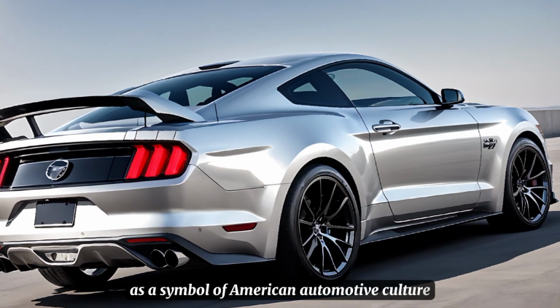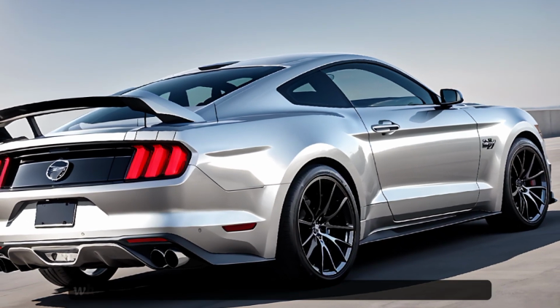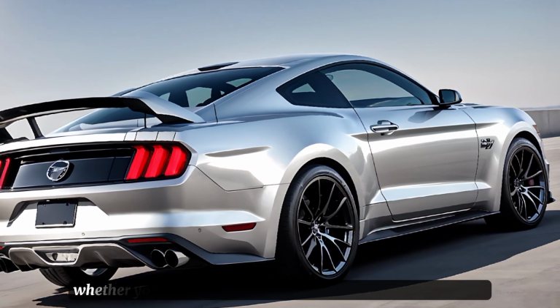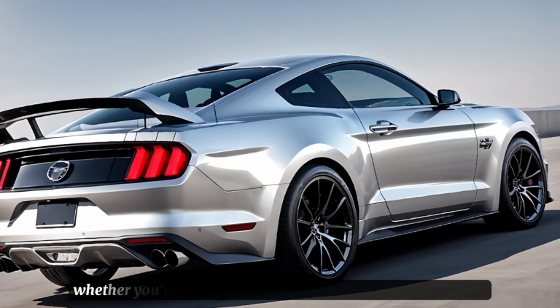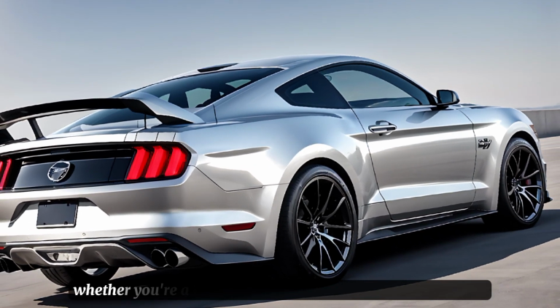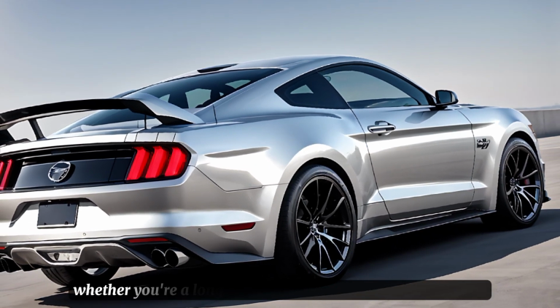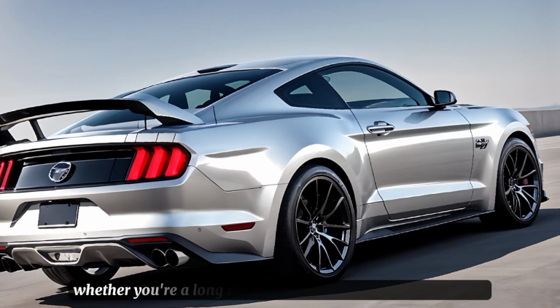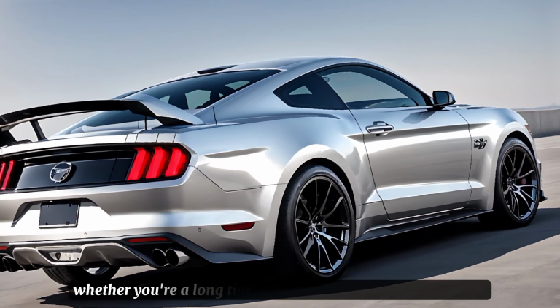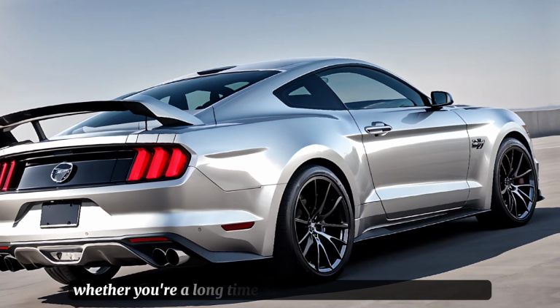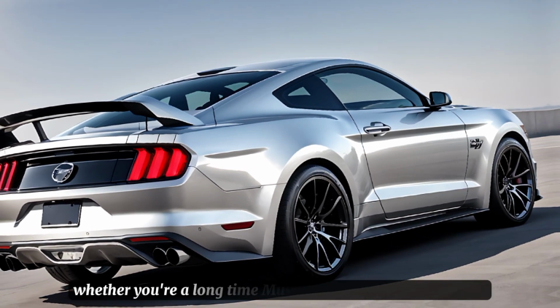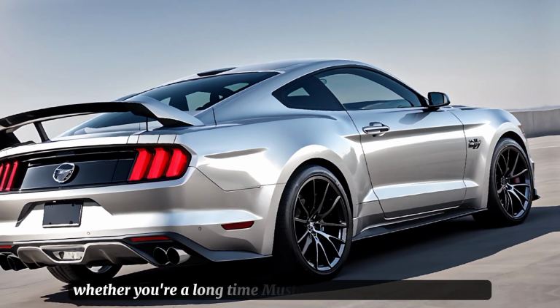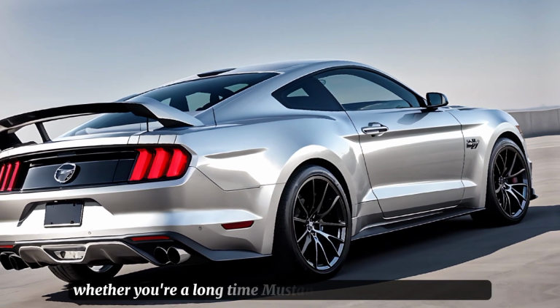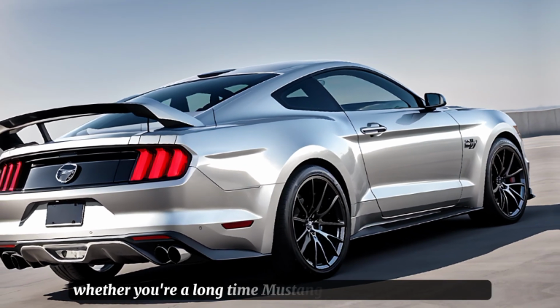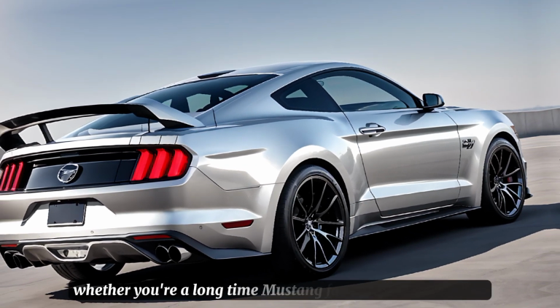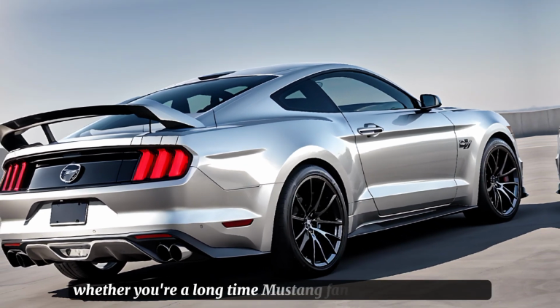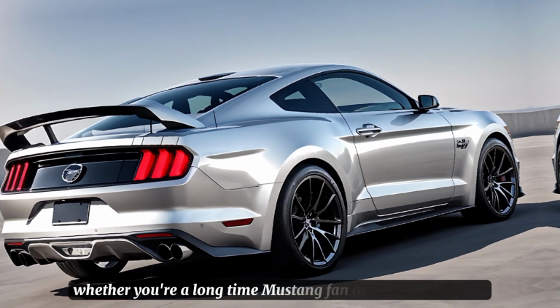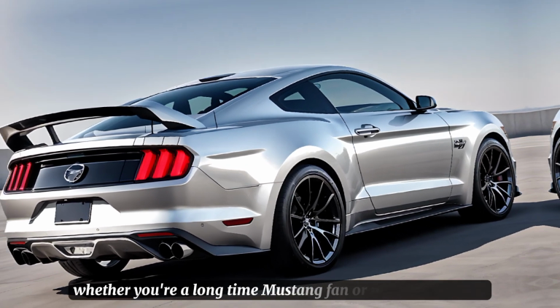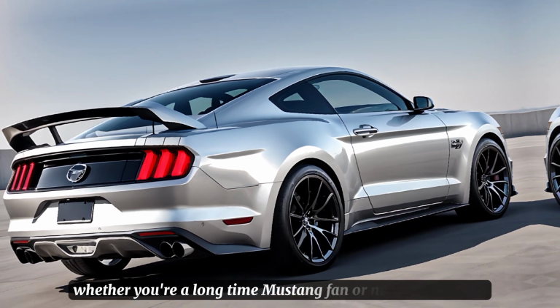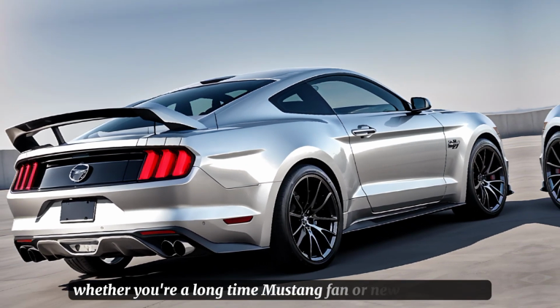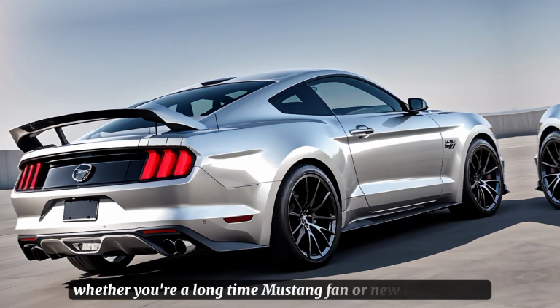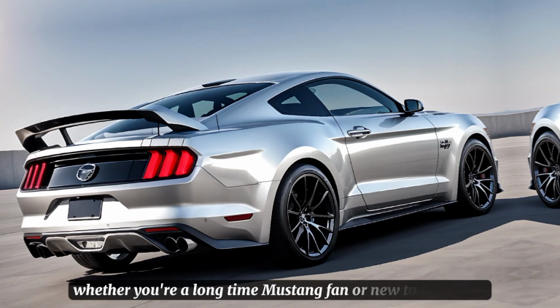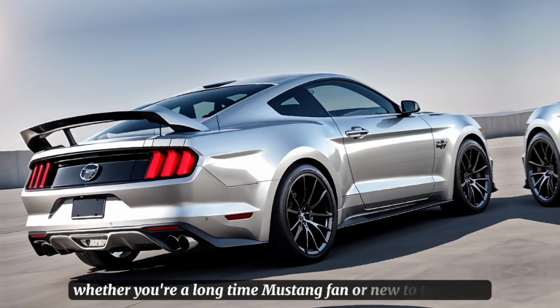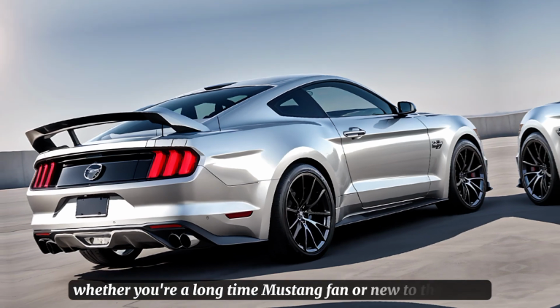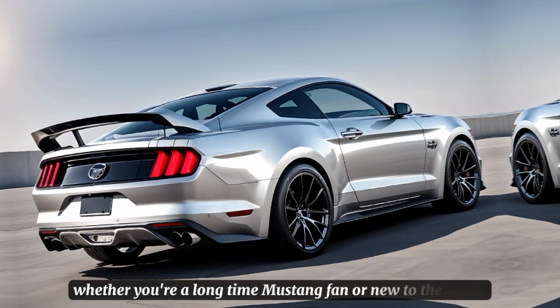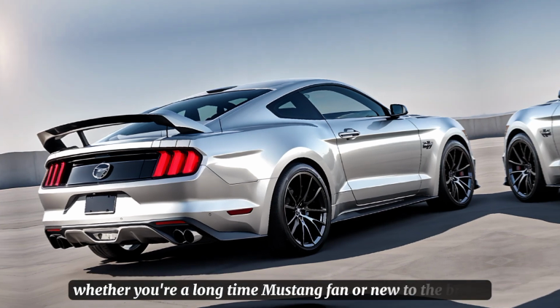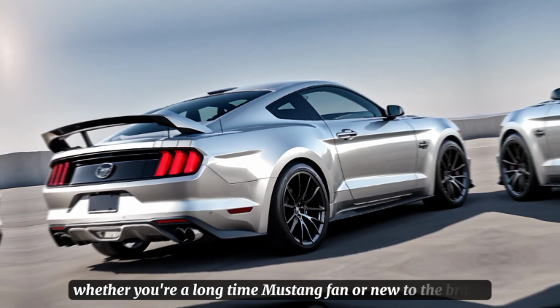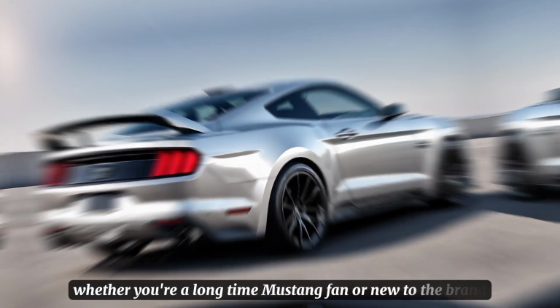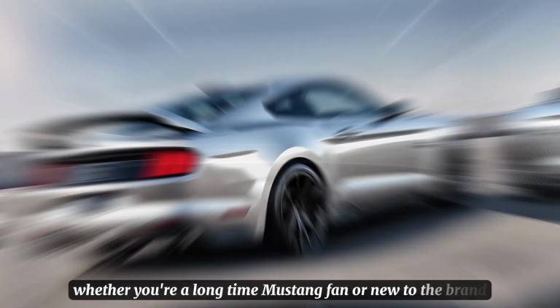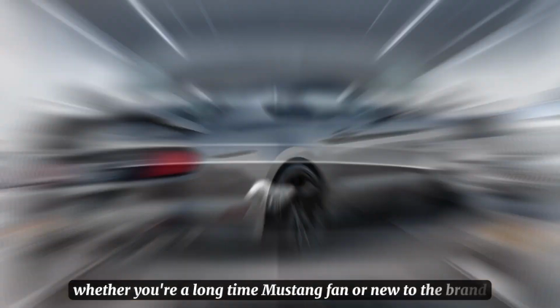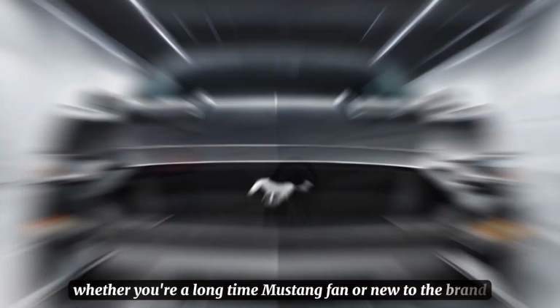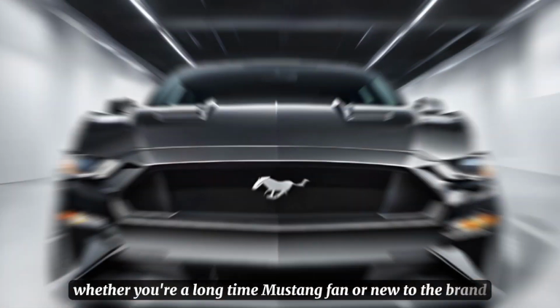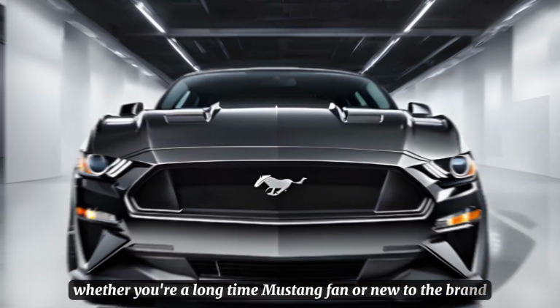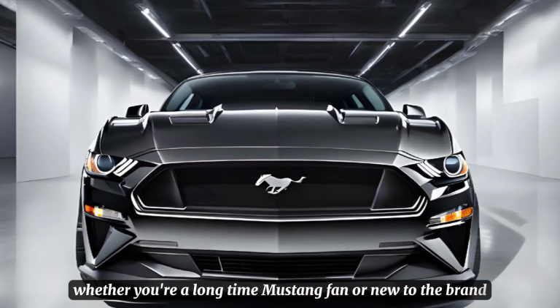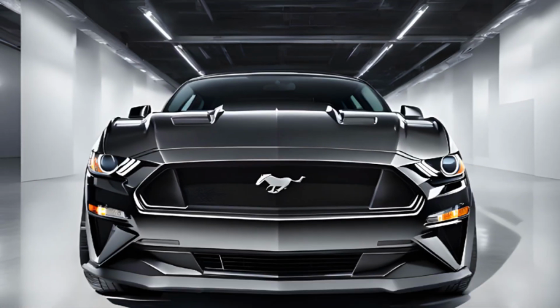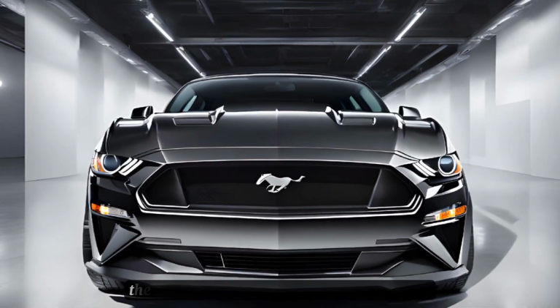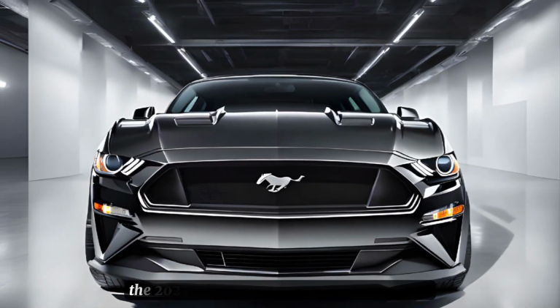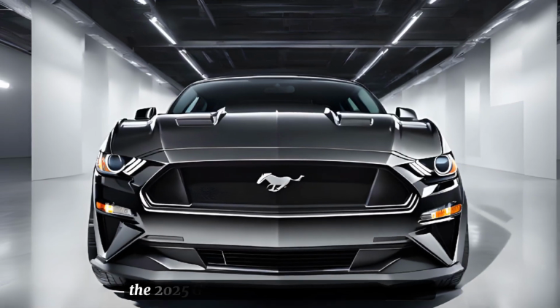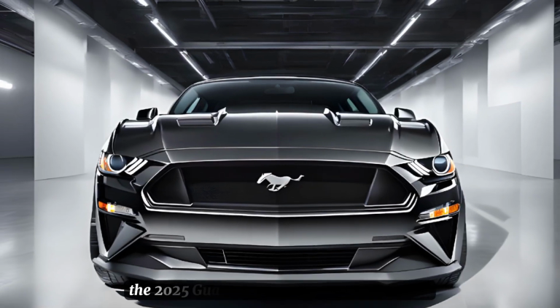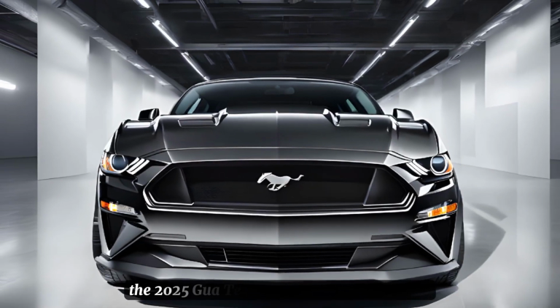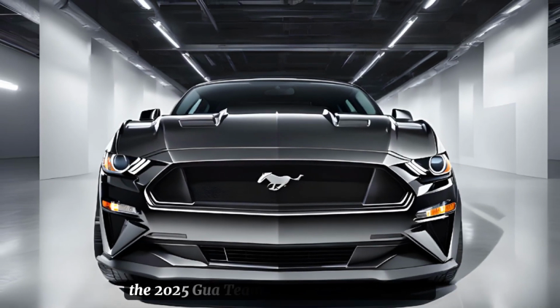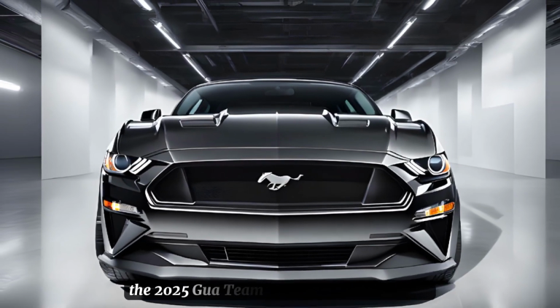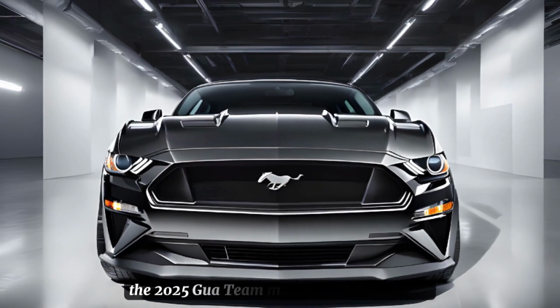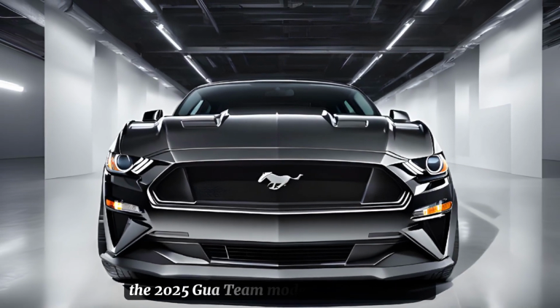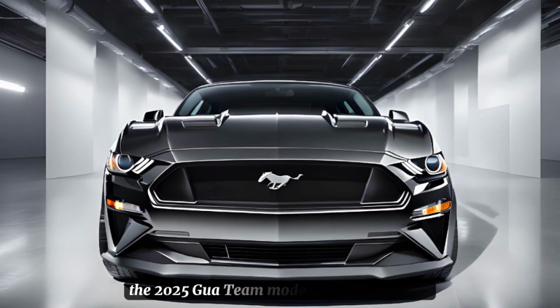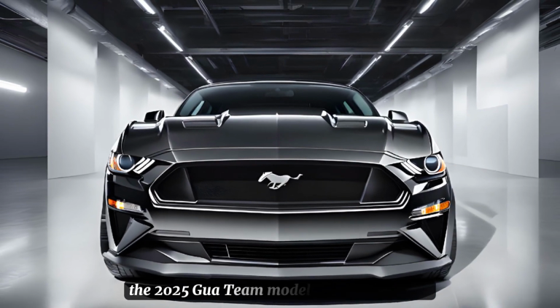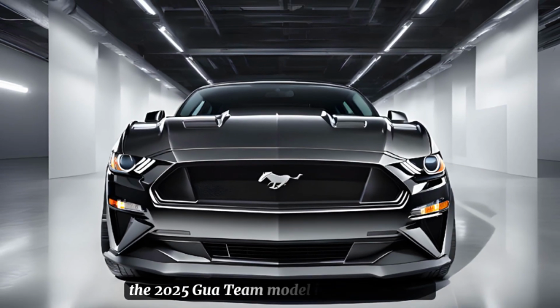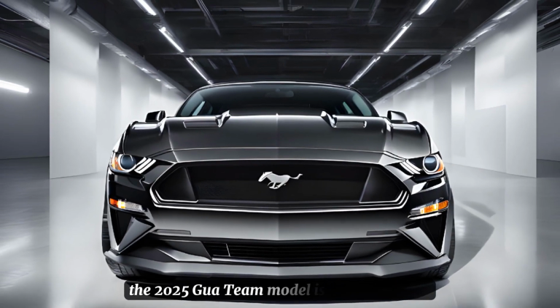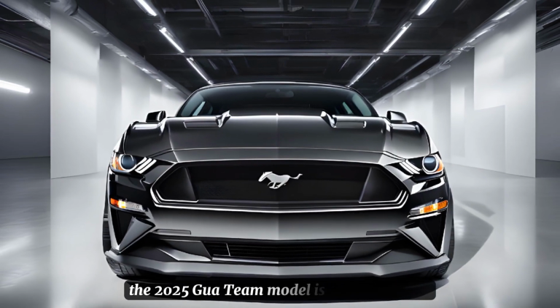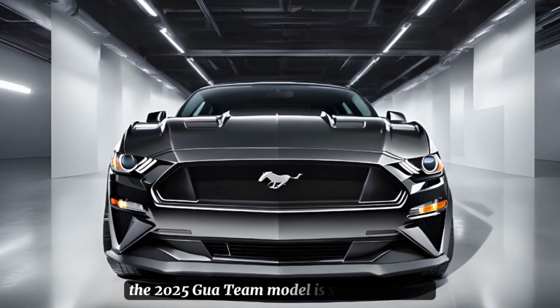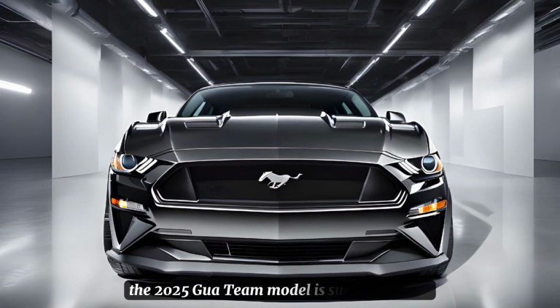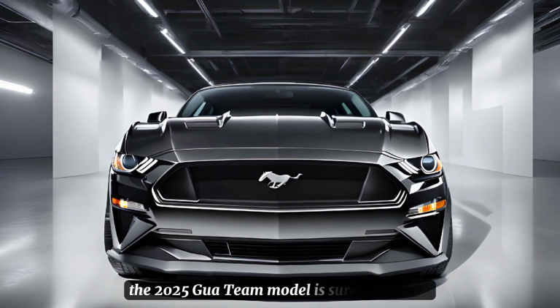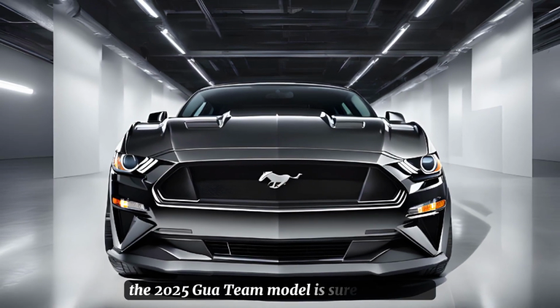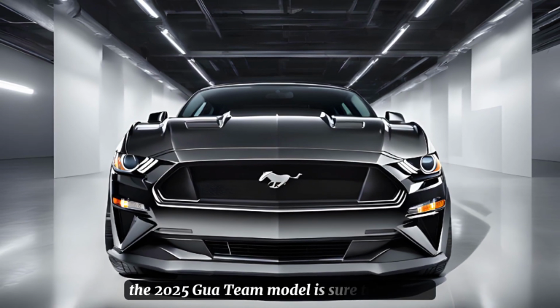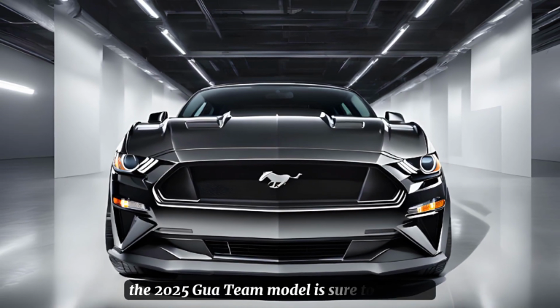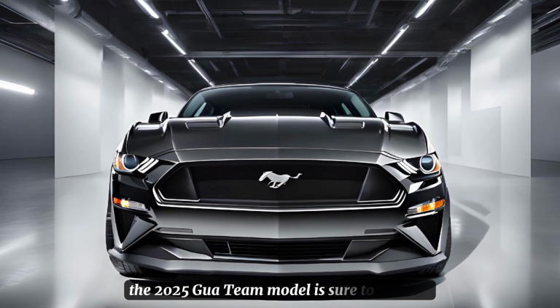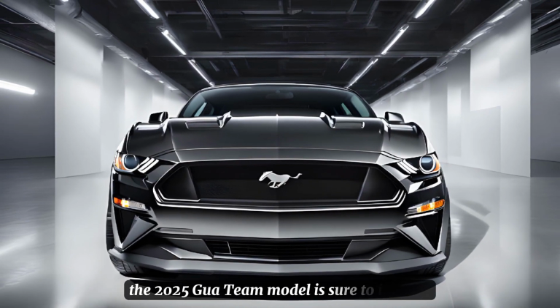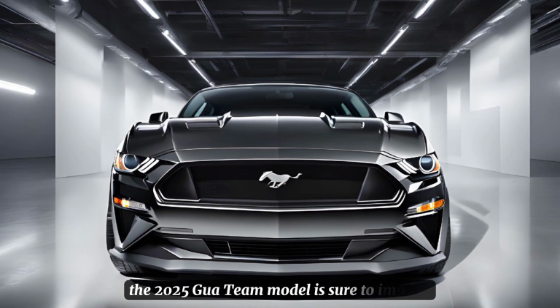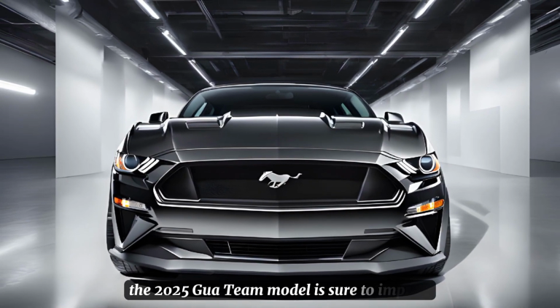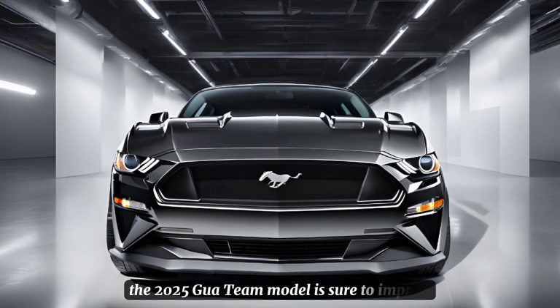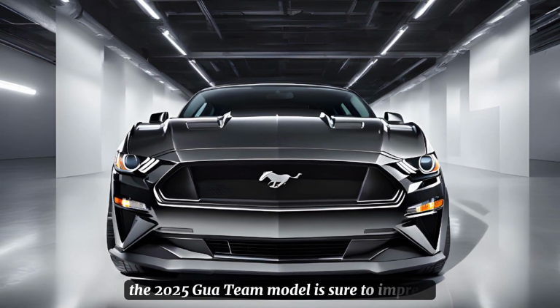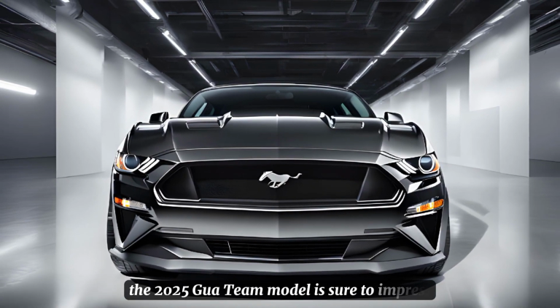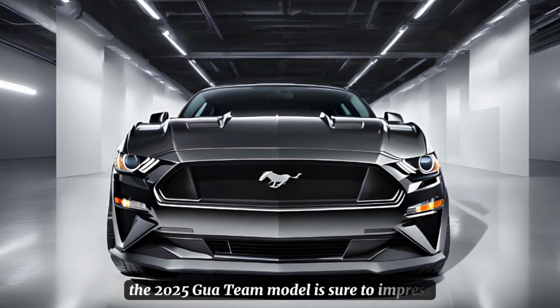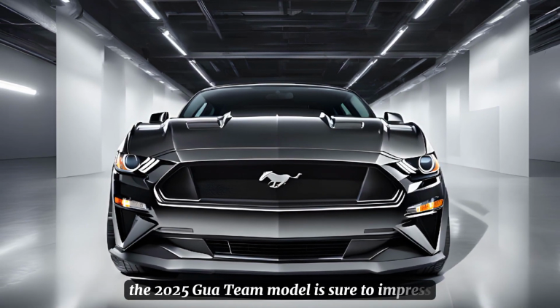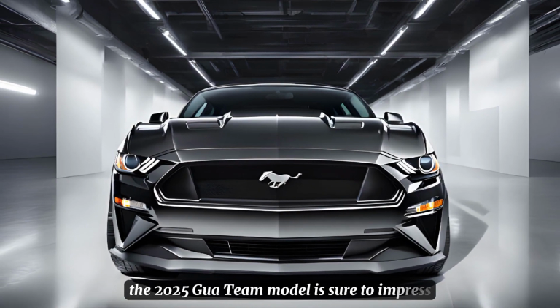Whether you're a long-time Mustang fan or new to the brand, the 2025 GT model is sure to impress.